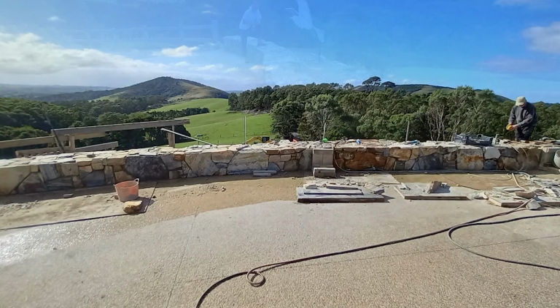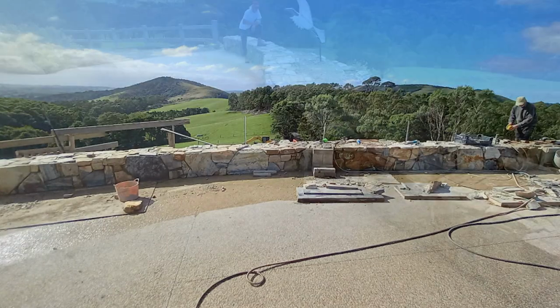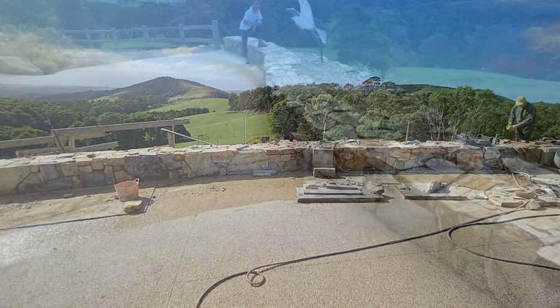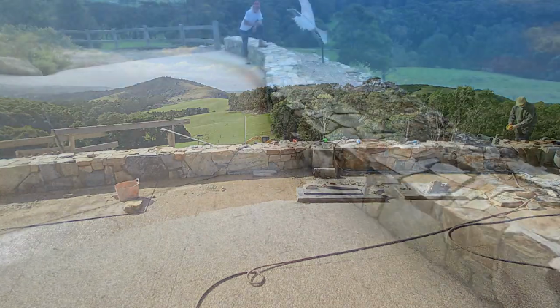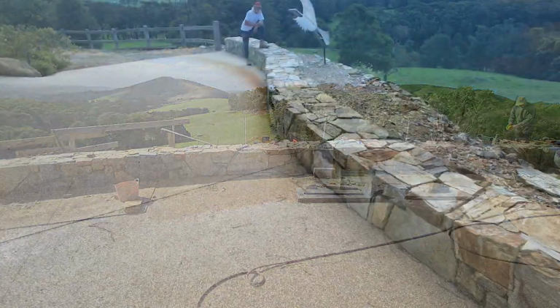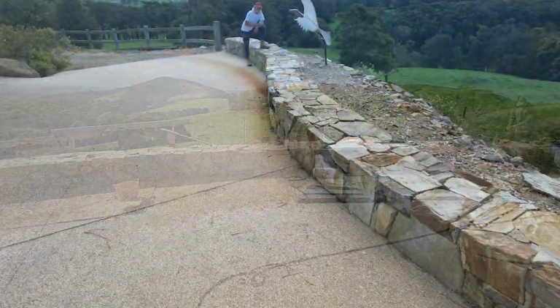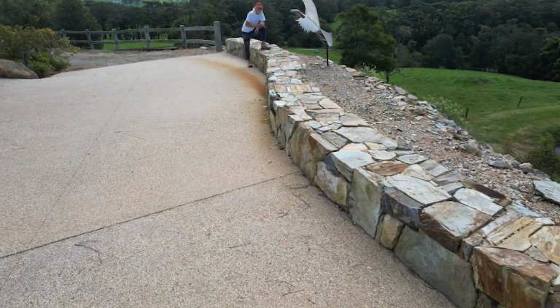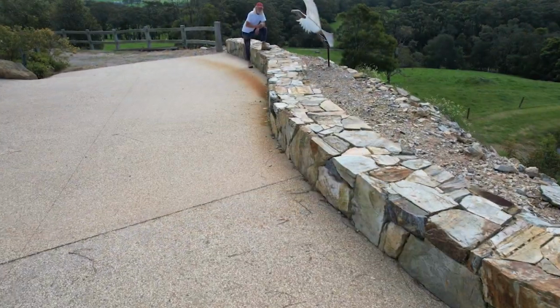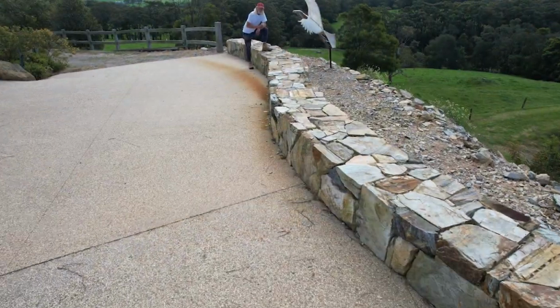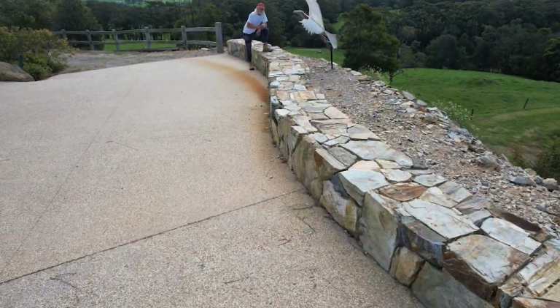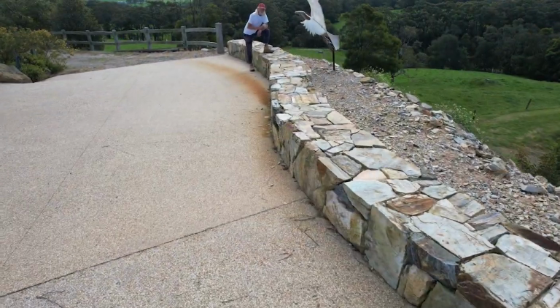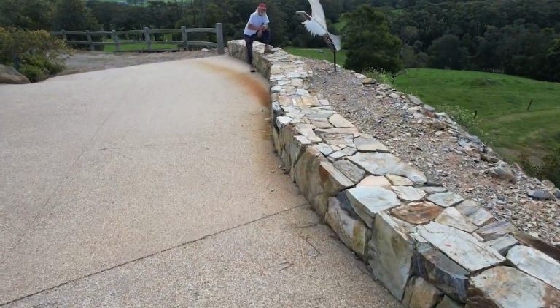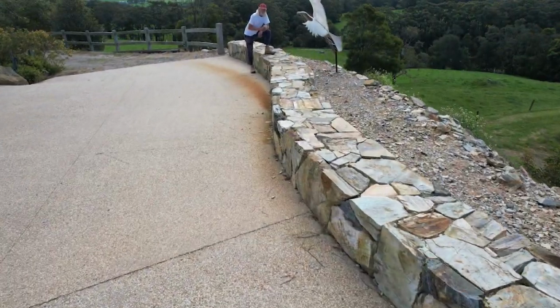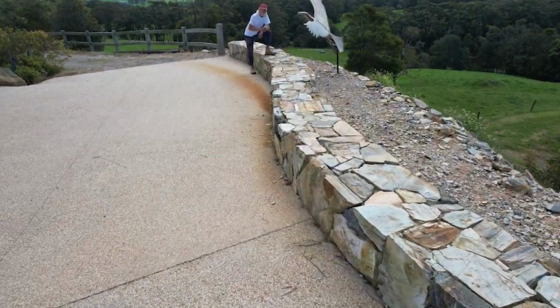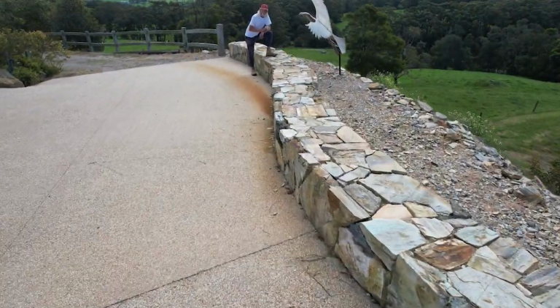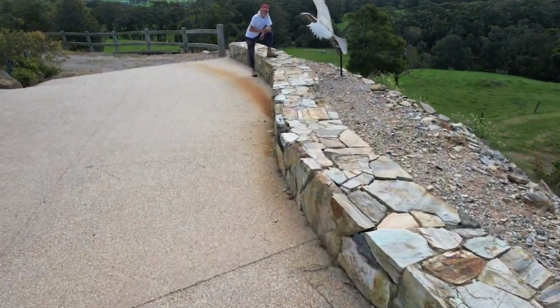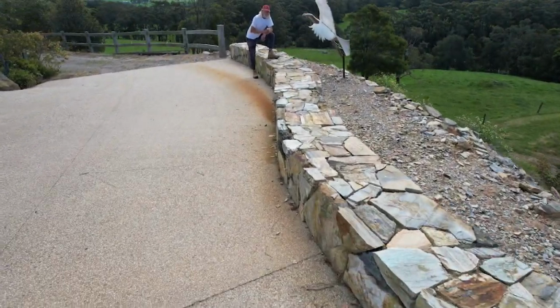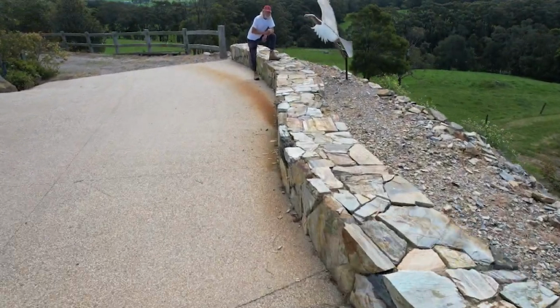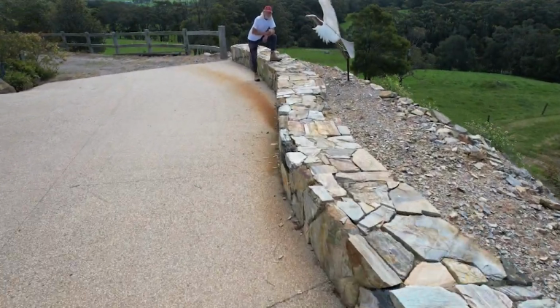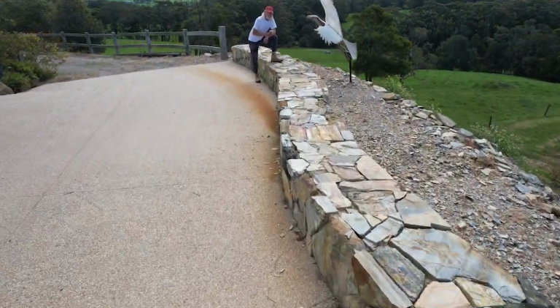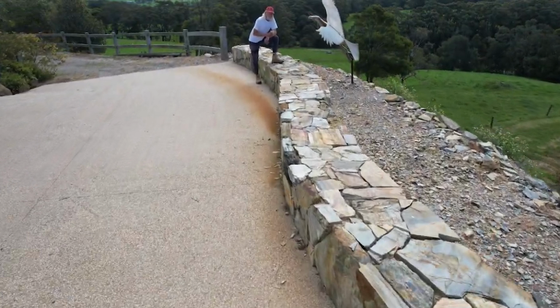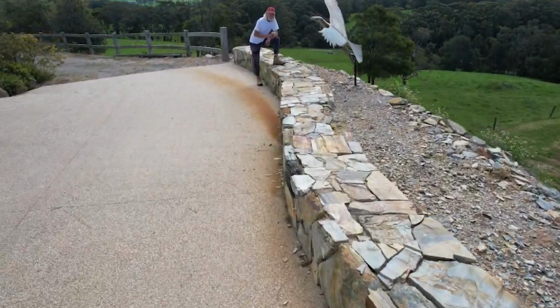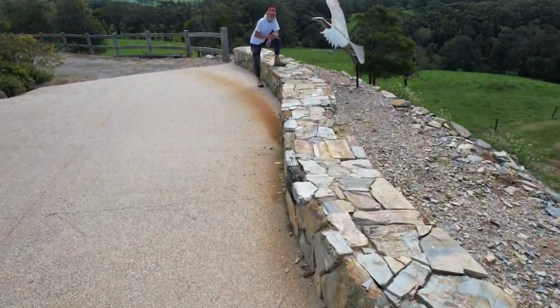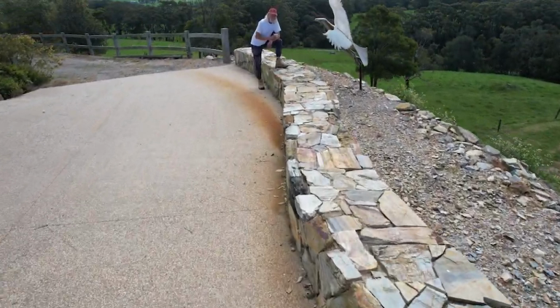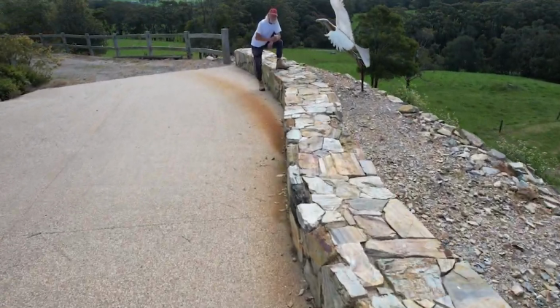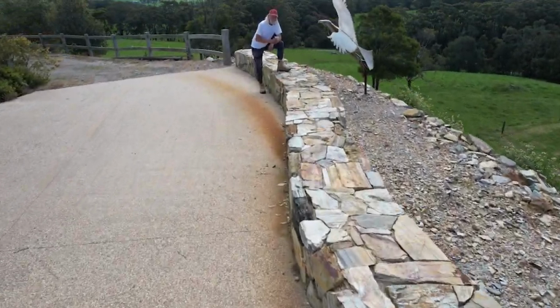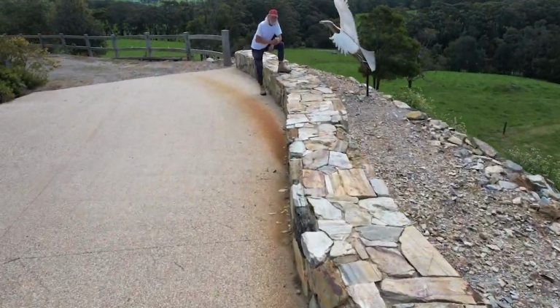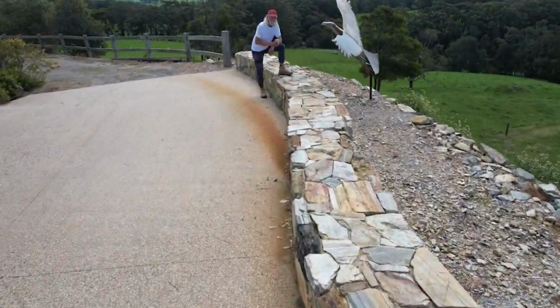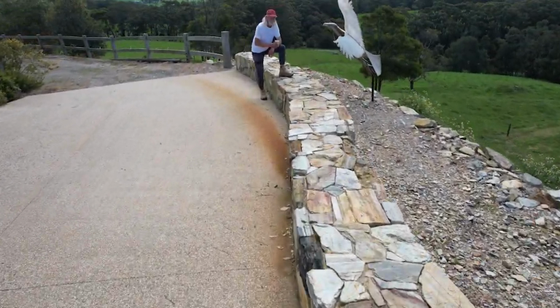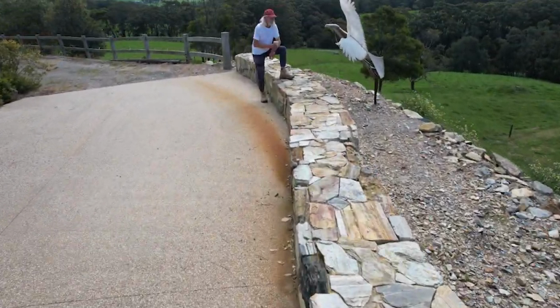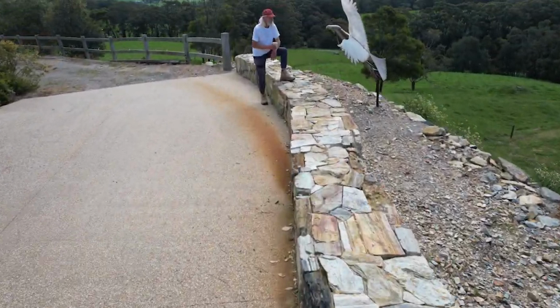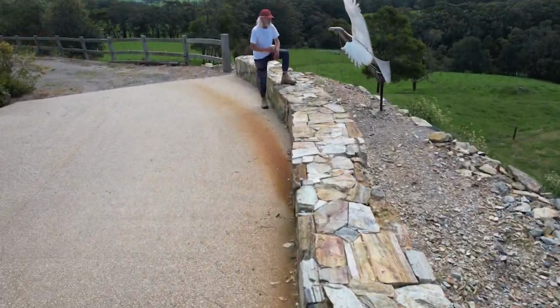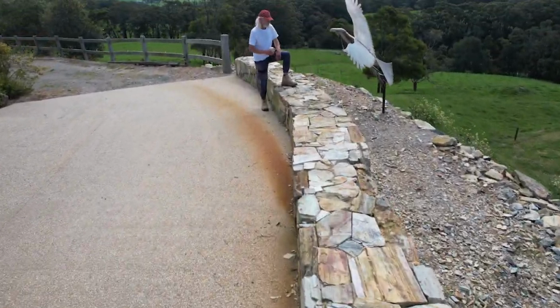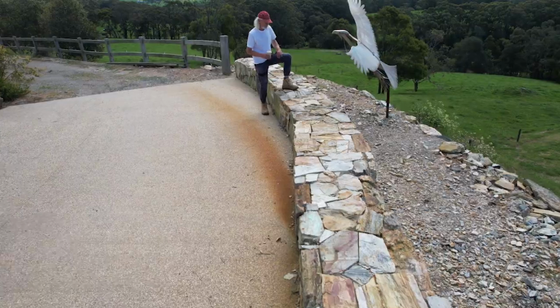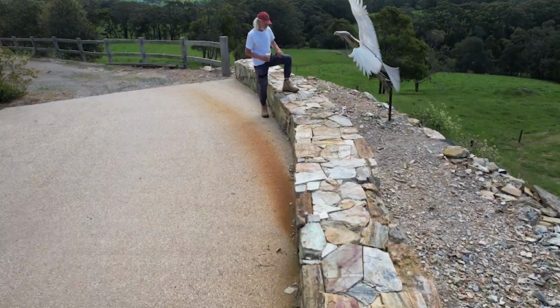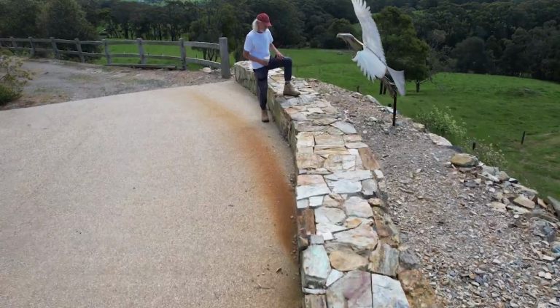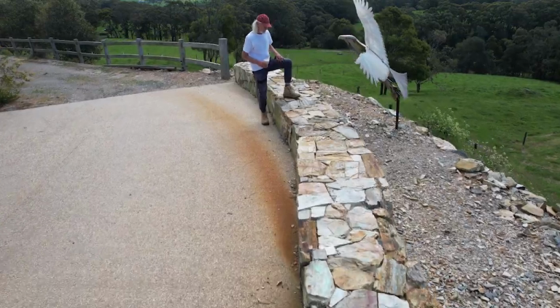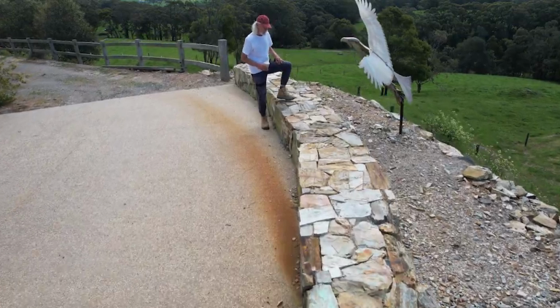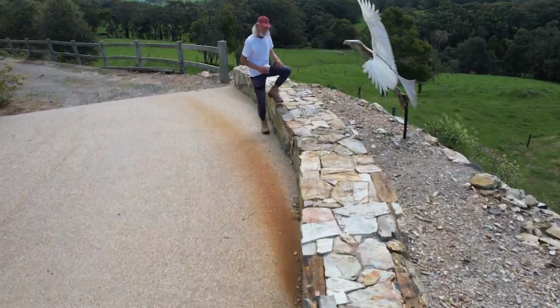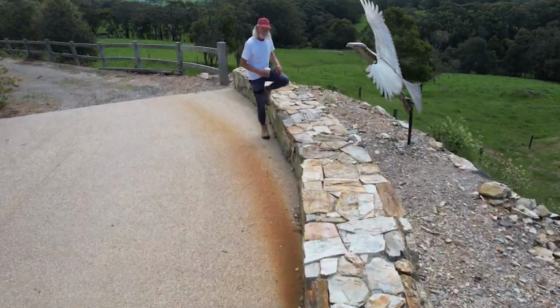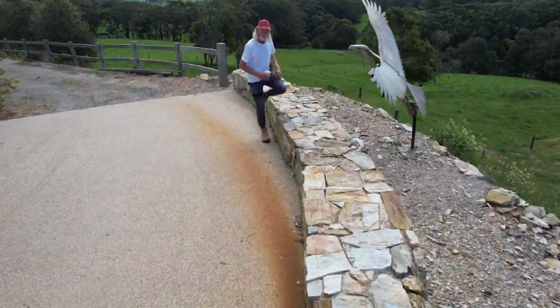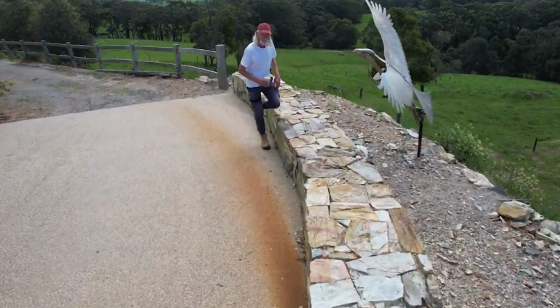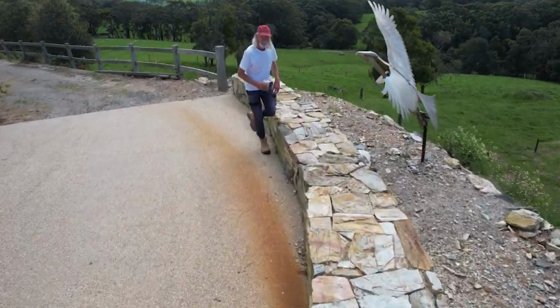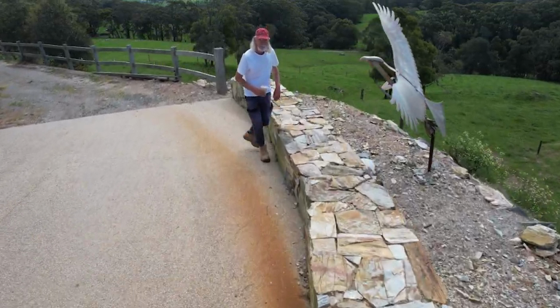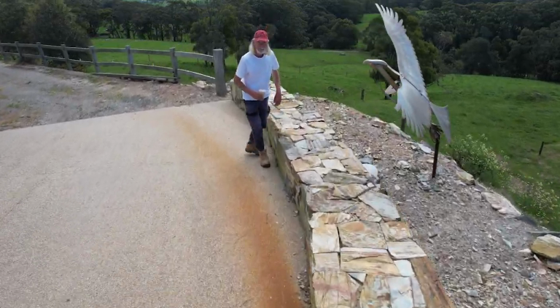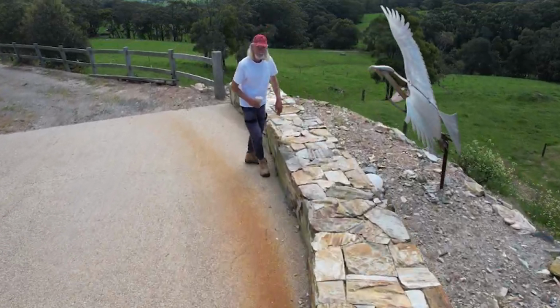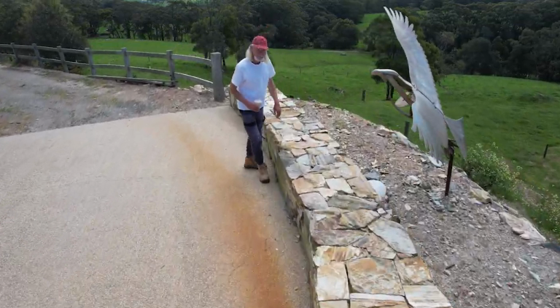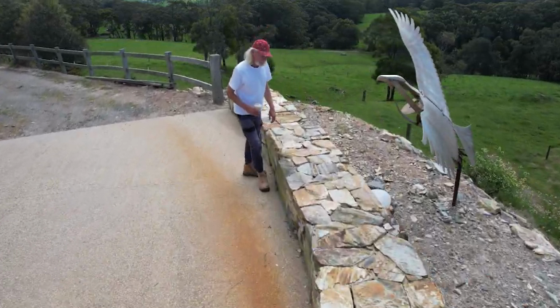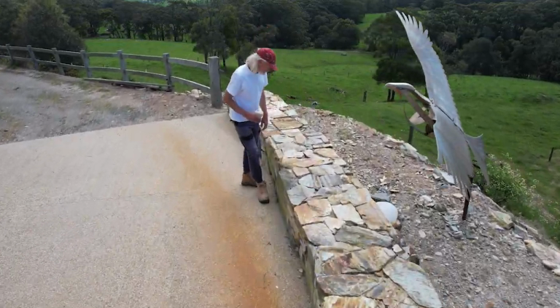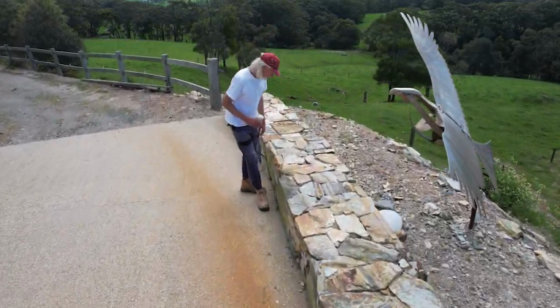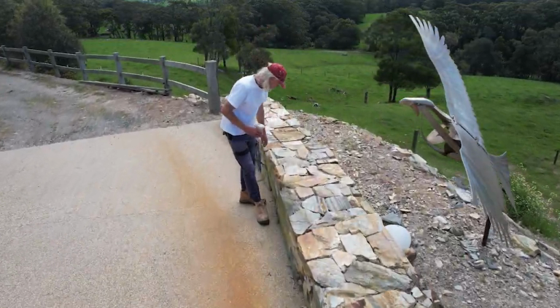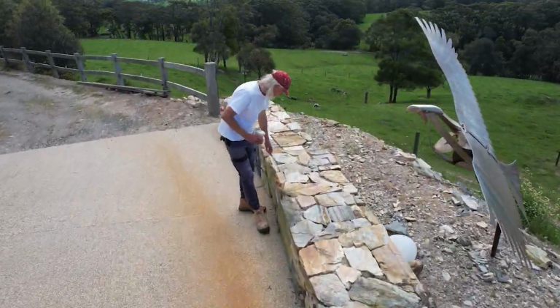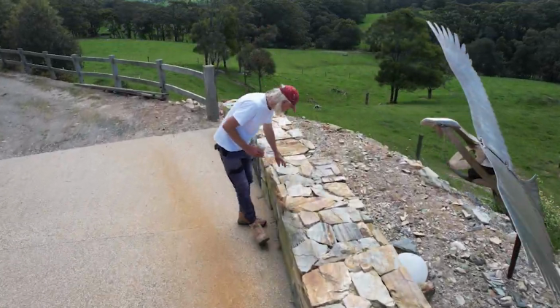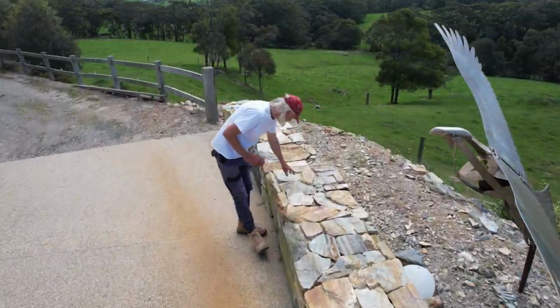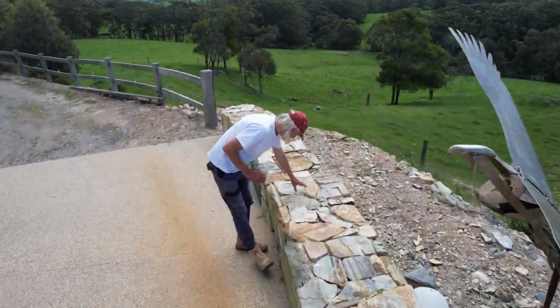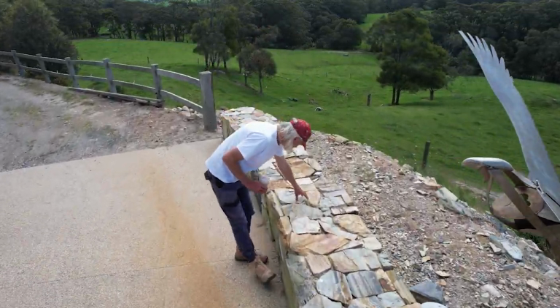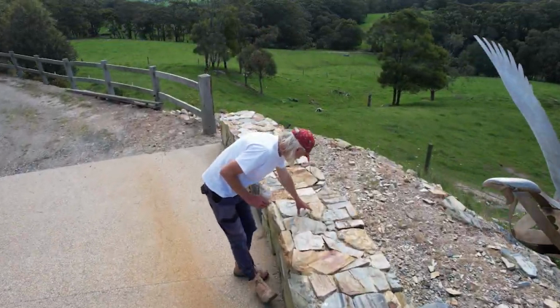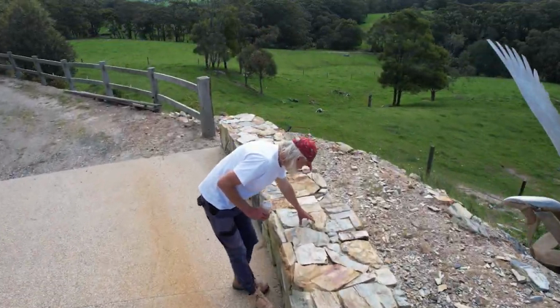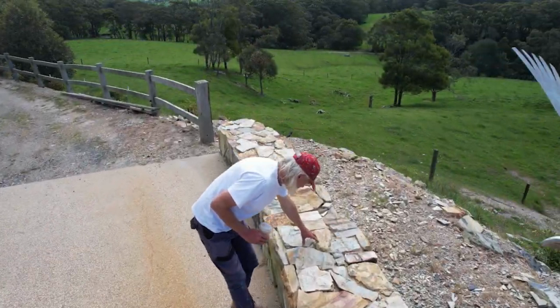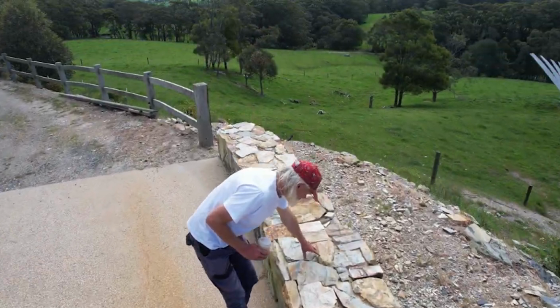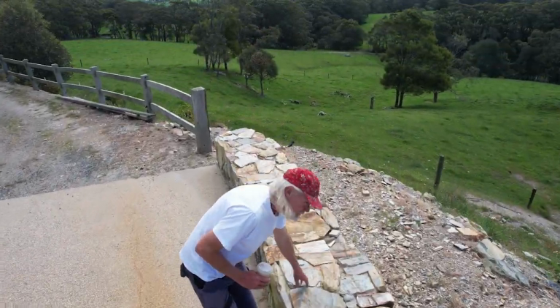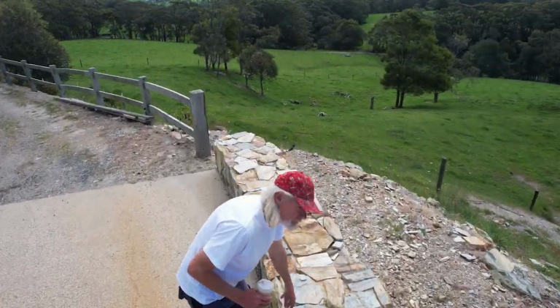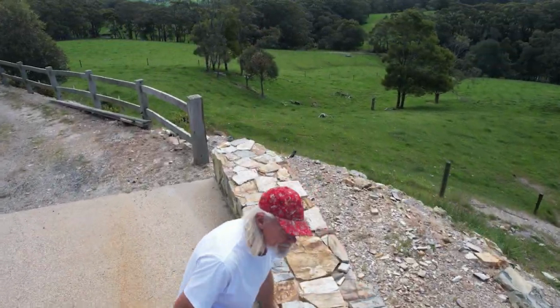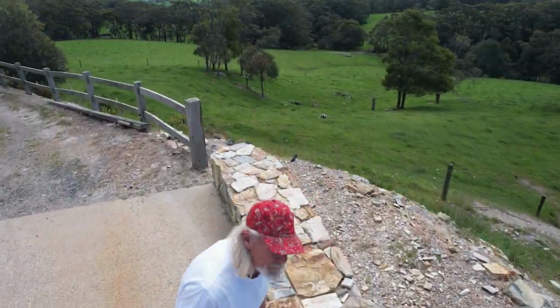Thanks for joining me and taking a look back at what was a really satisfying project in a beautiful location.